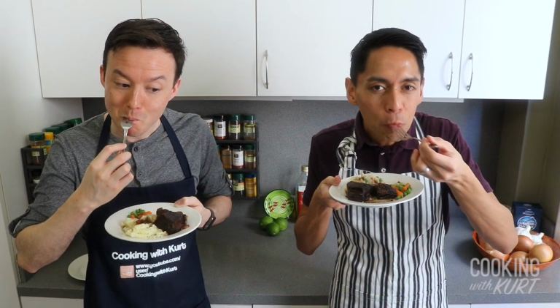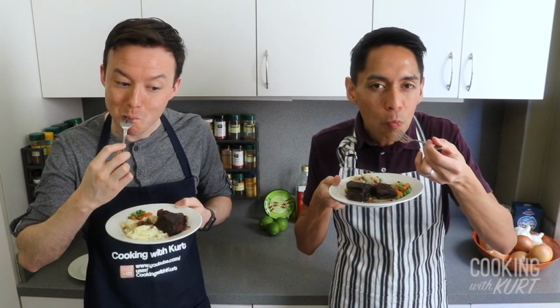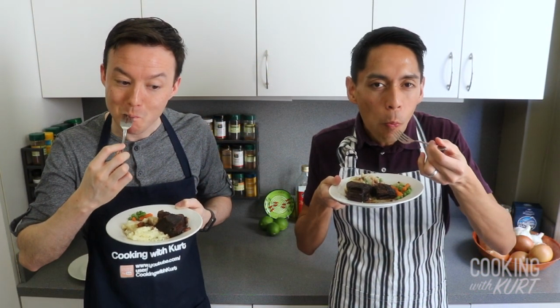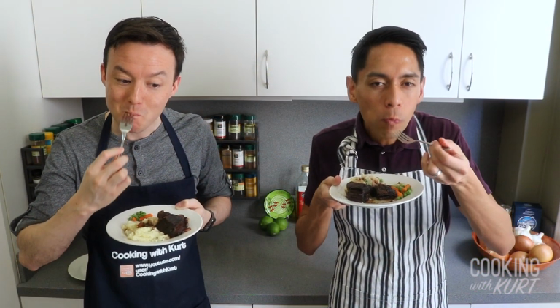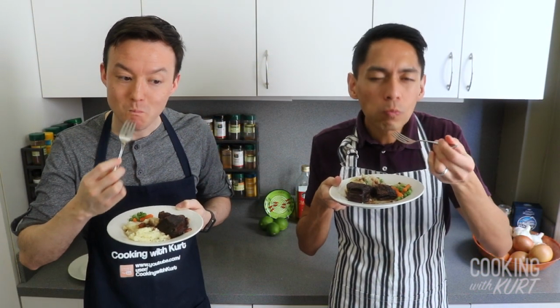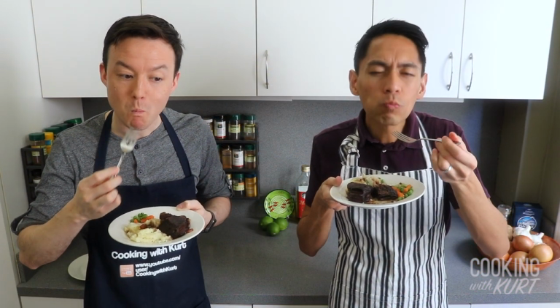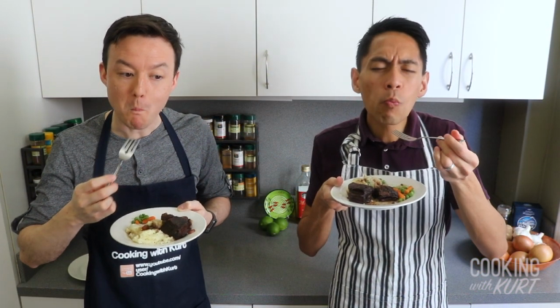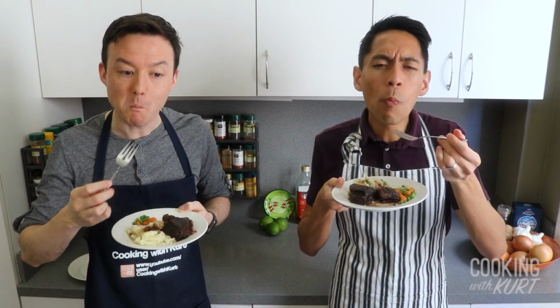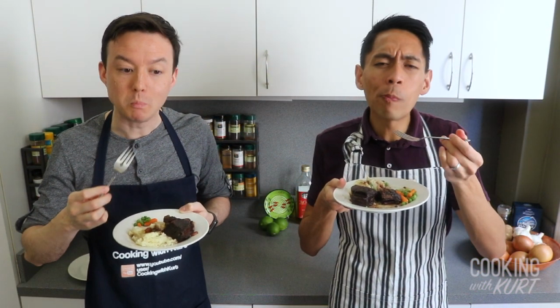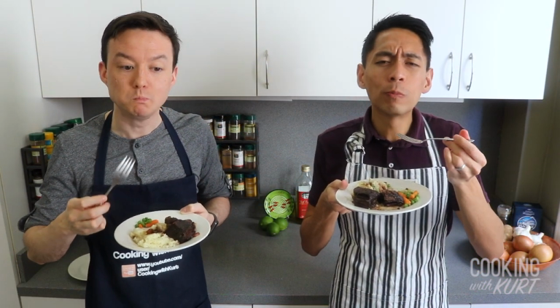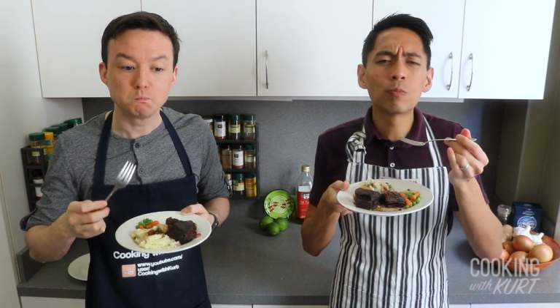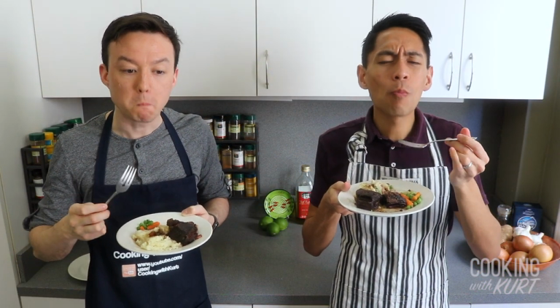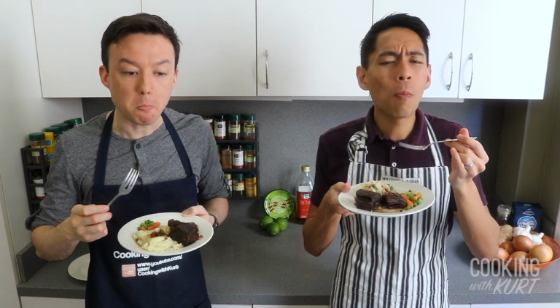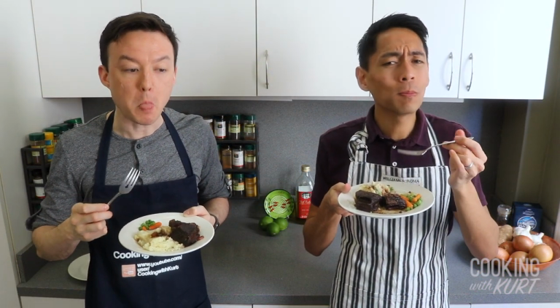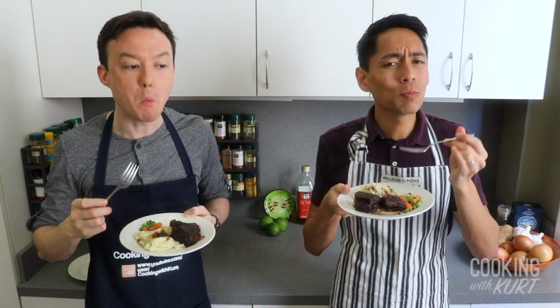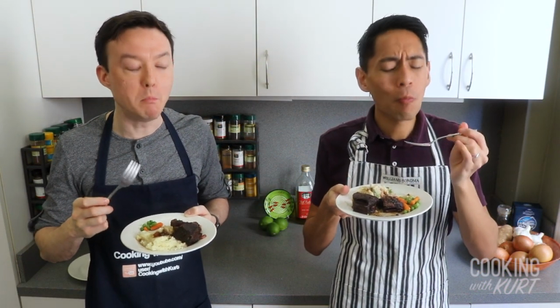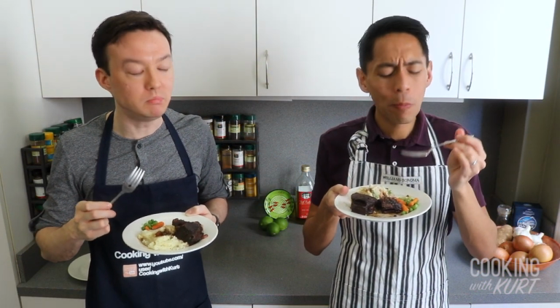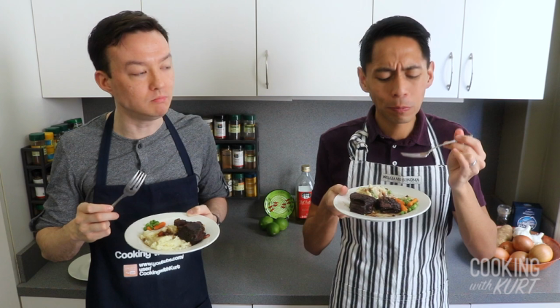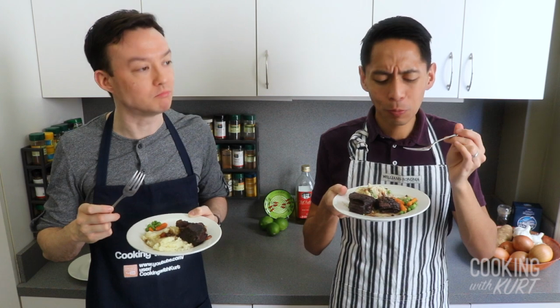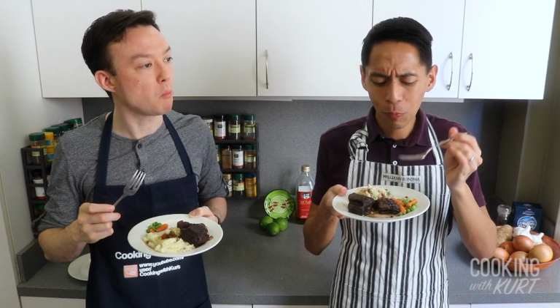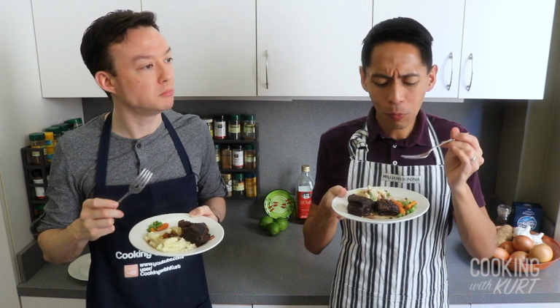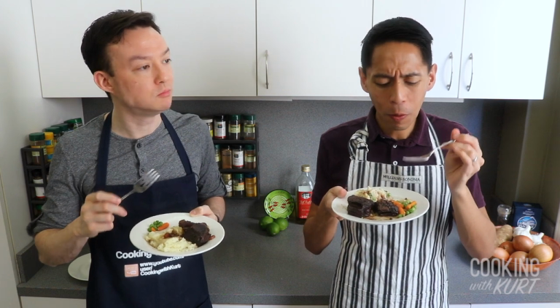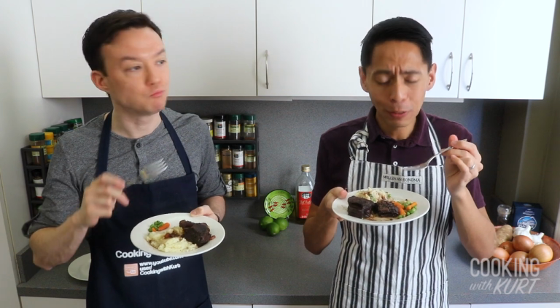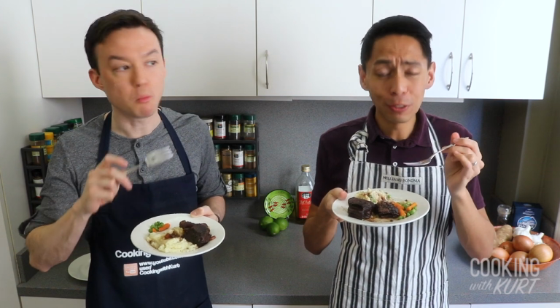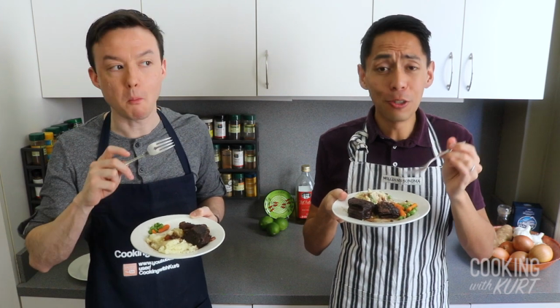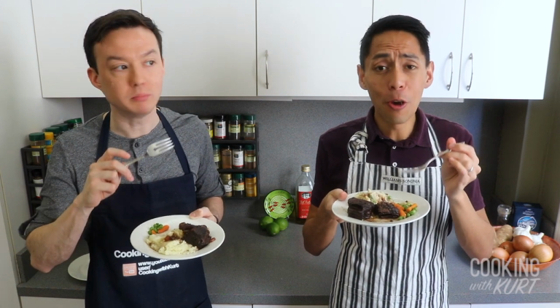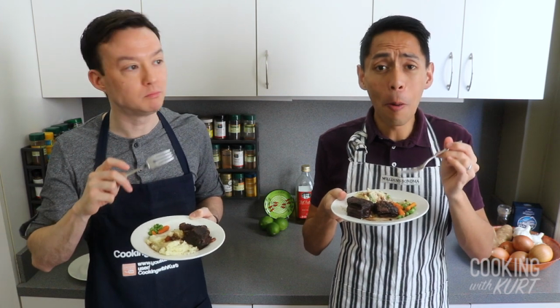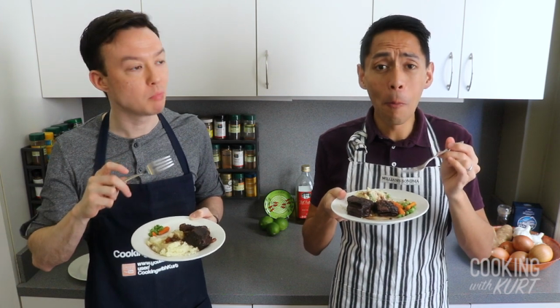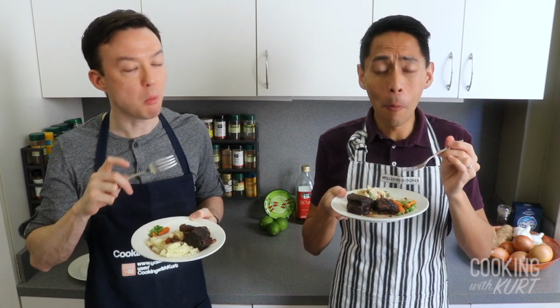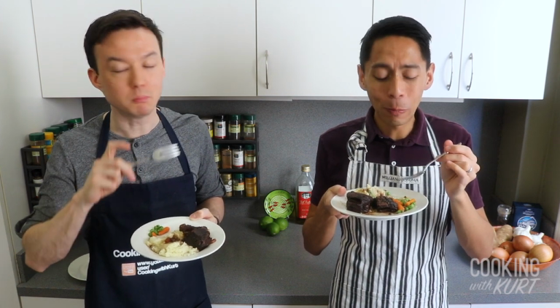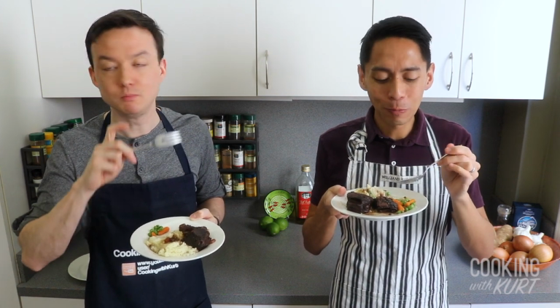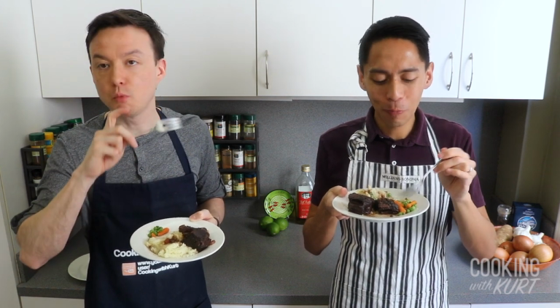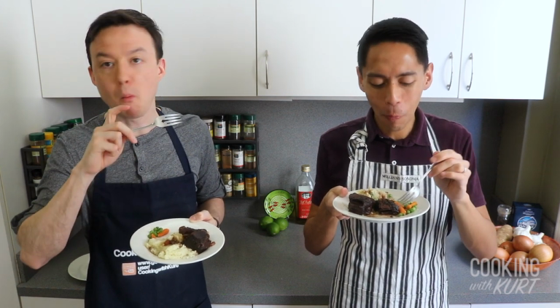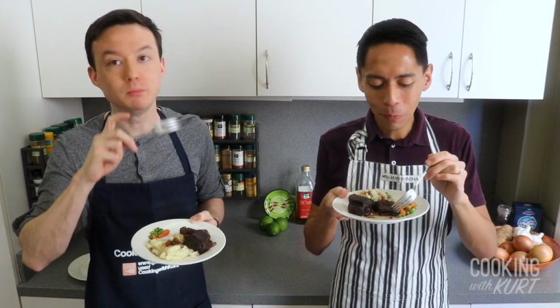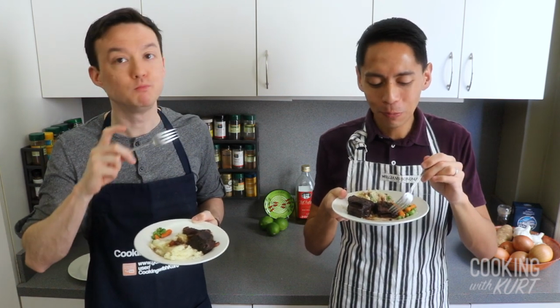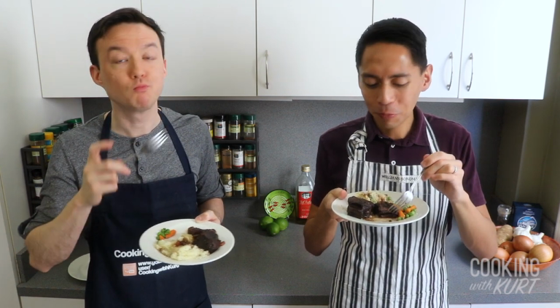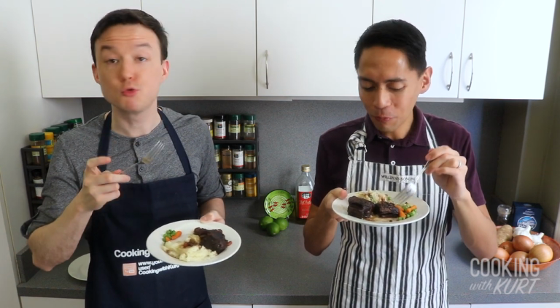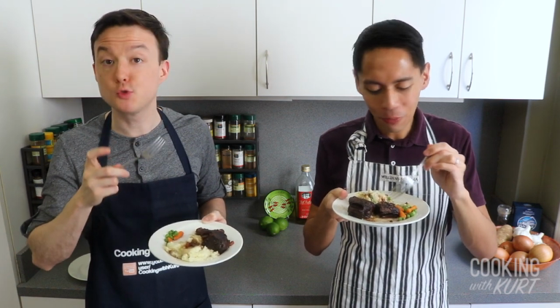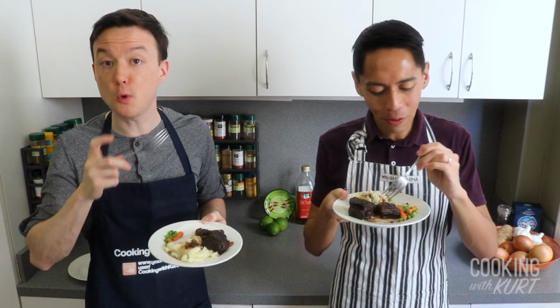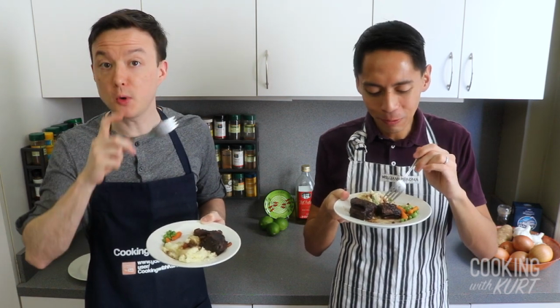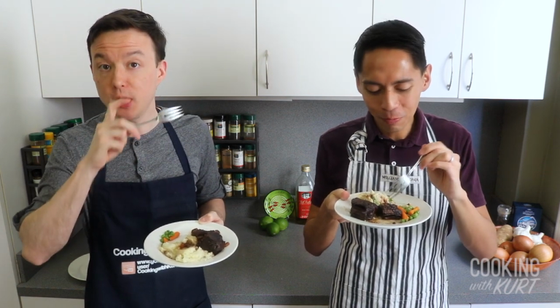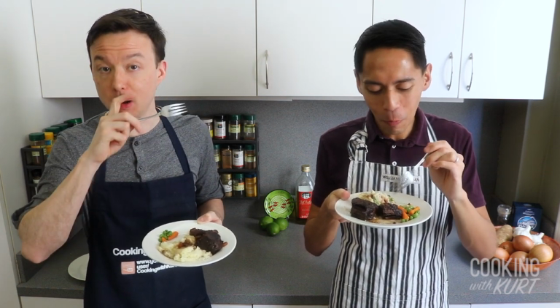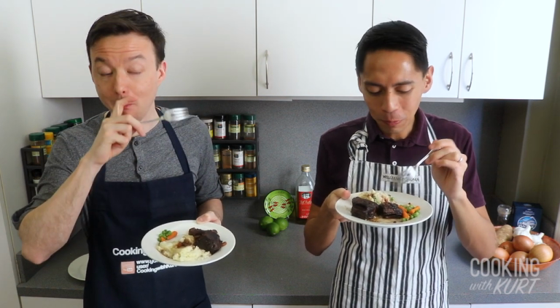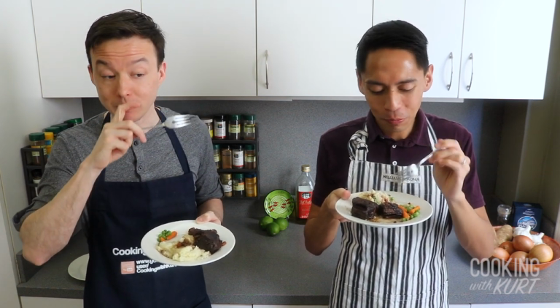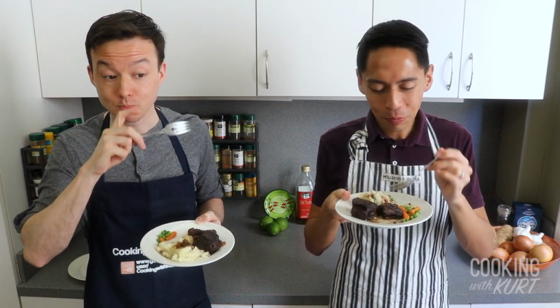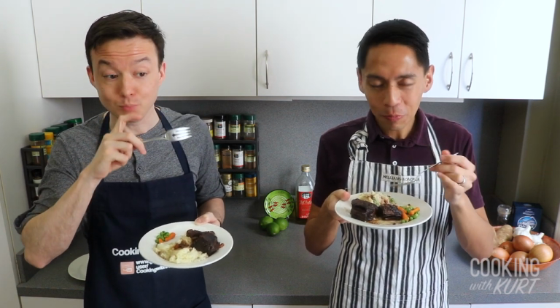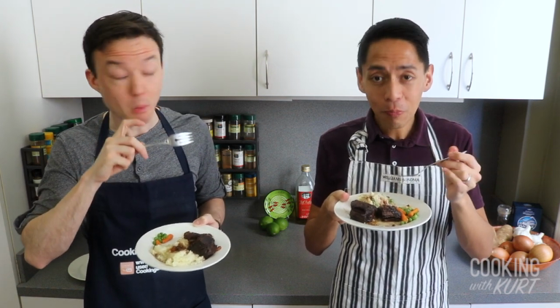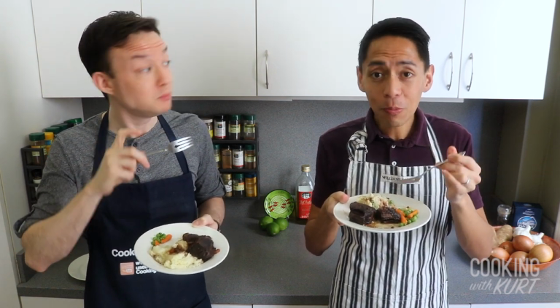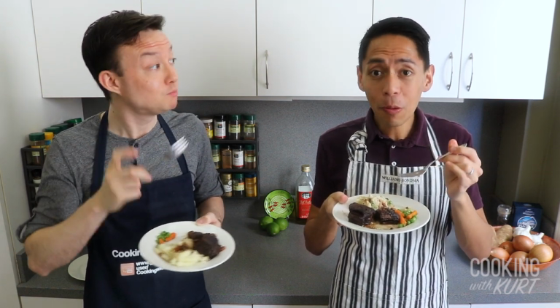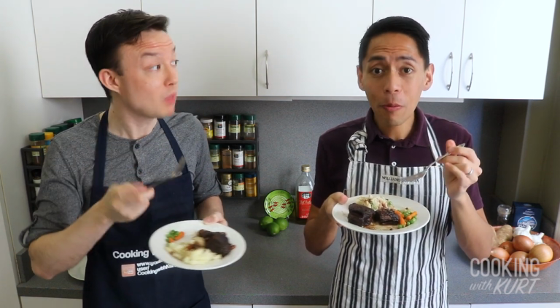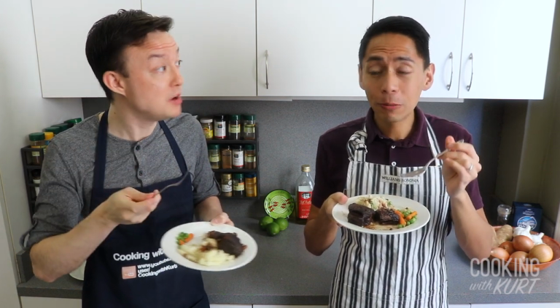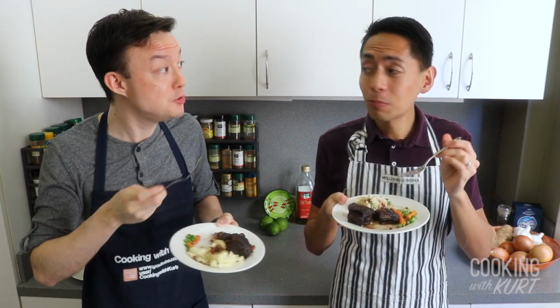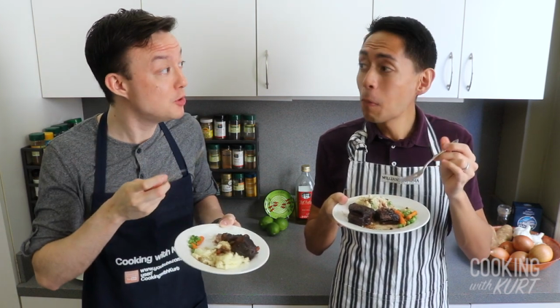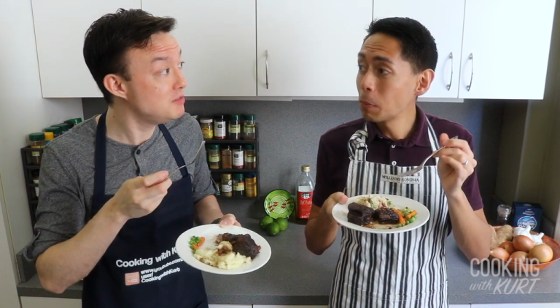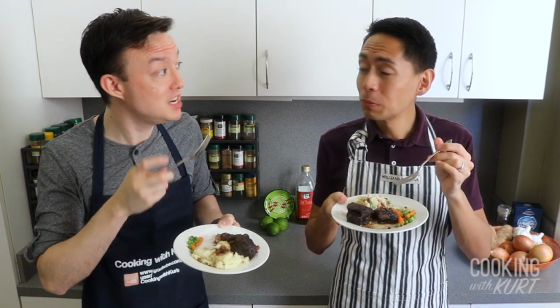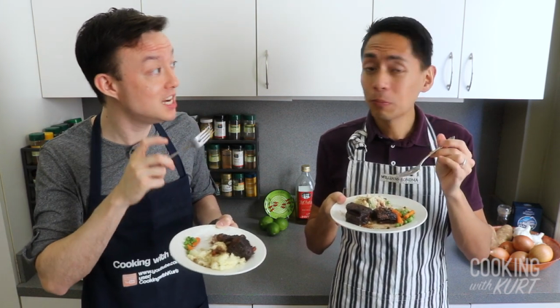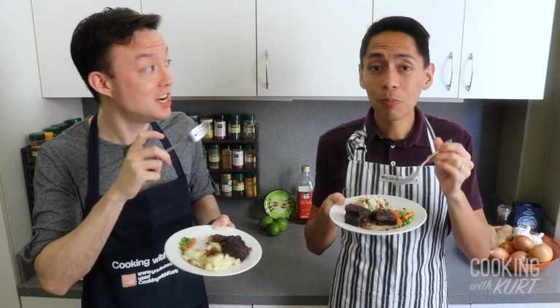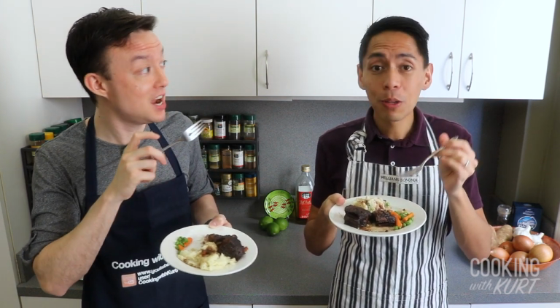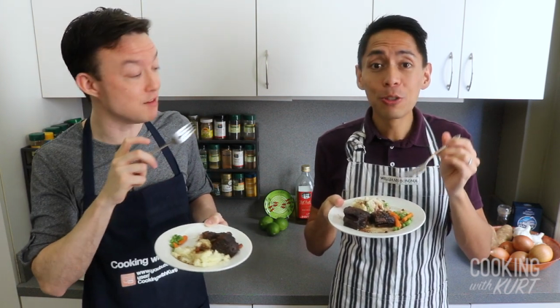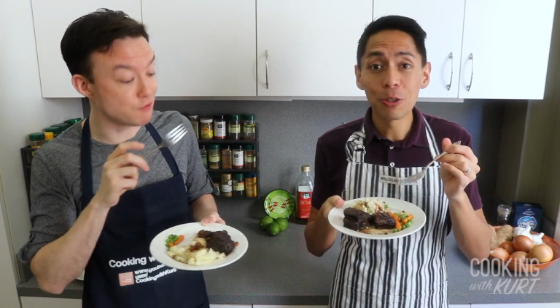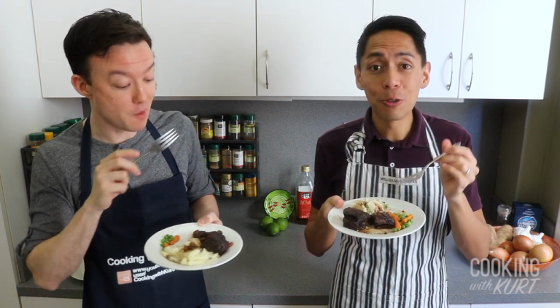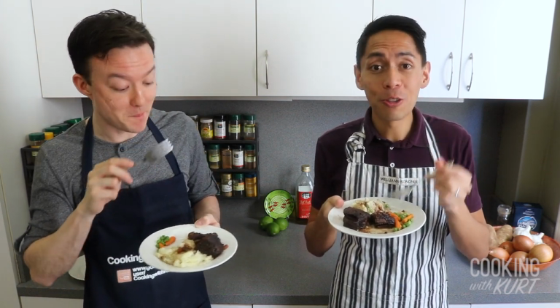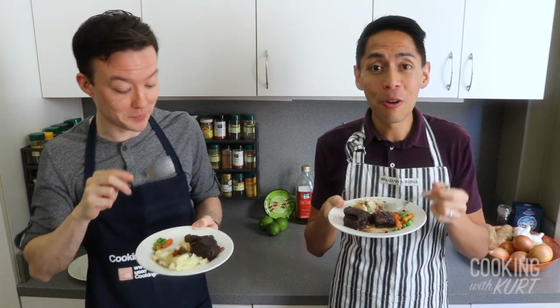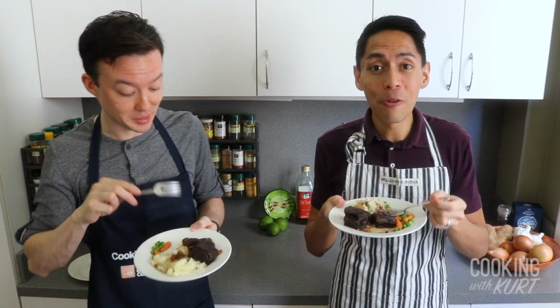Mmm. Yum. So good. And you don't even need a knife — so tender.